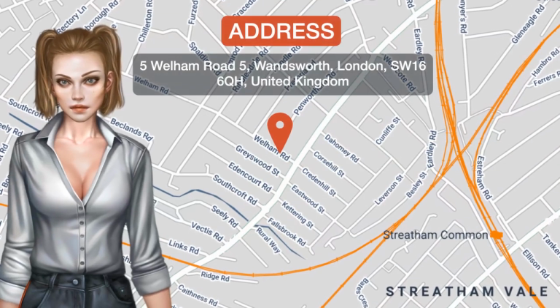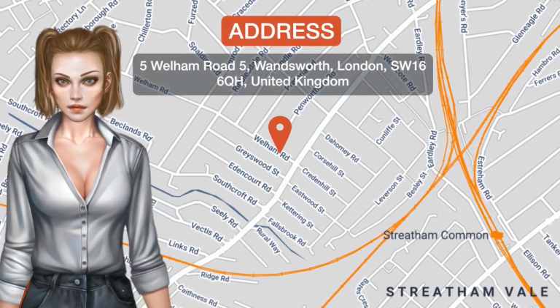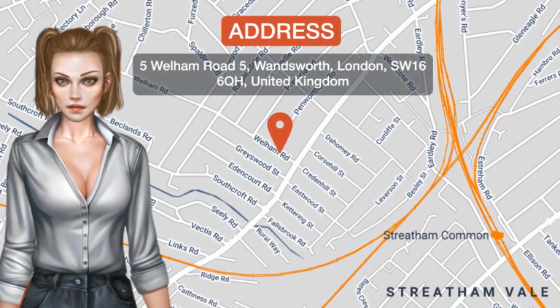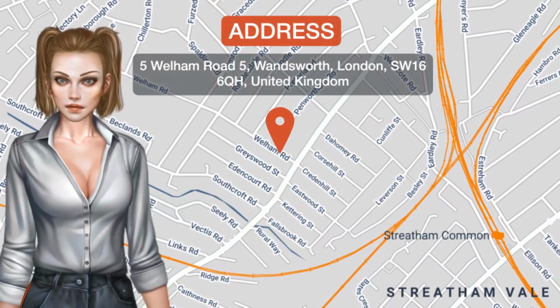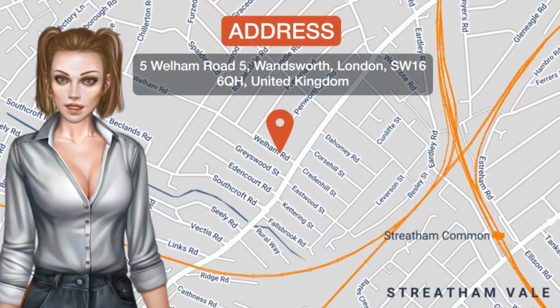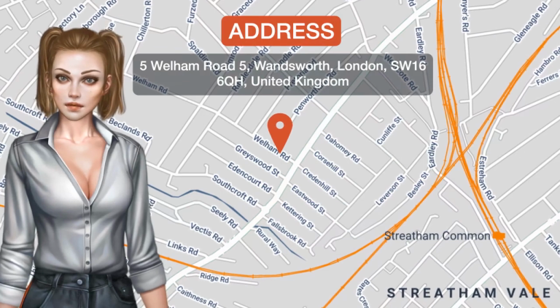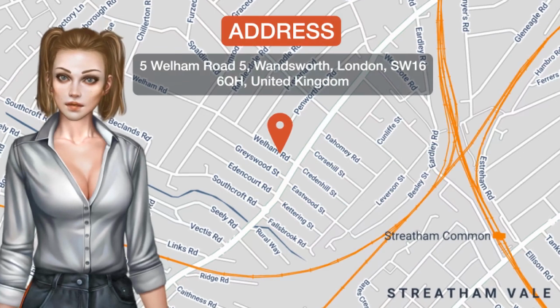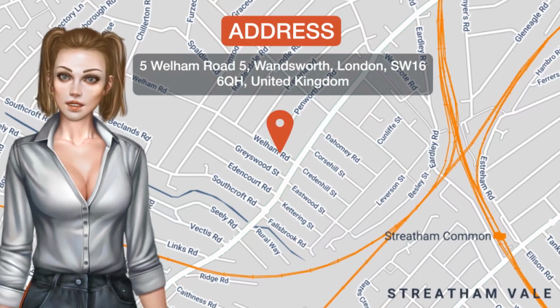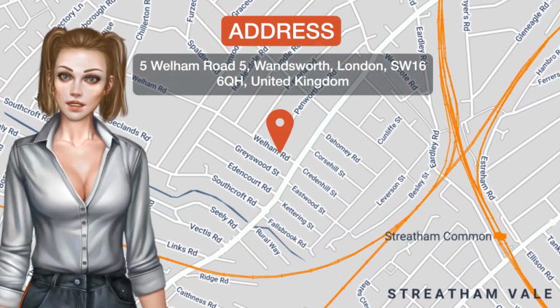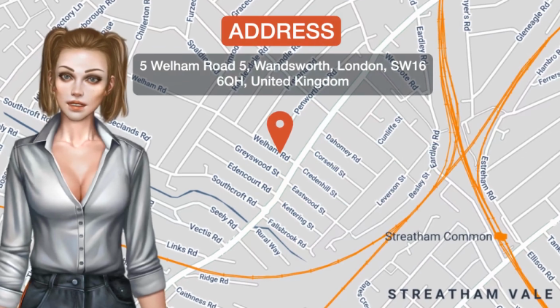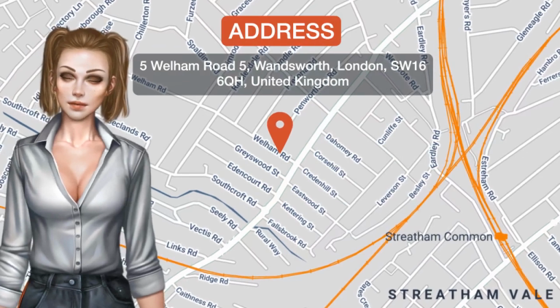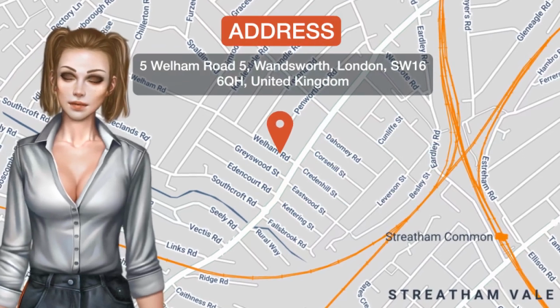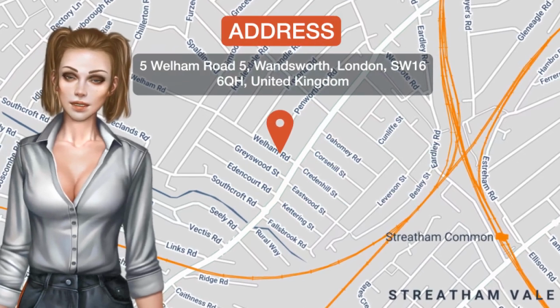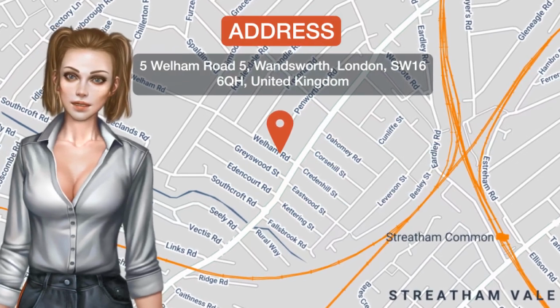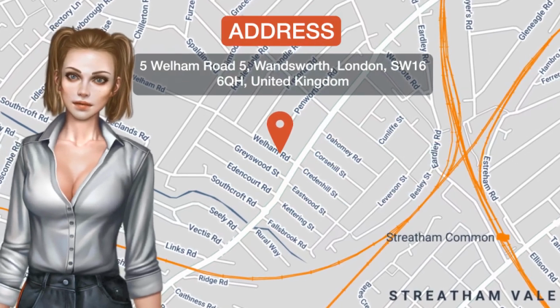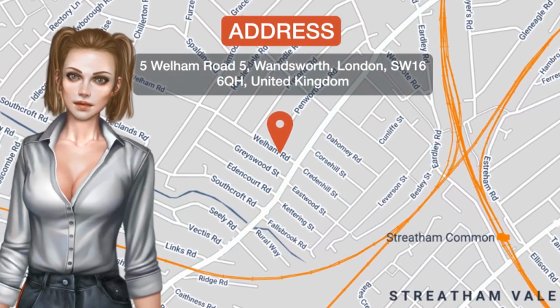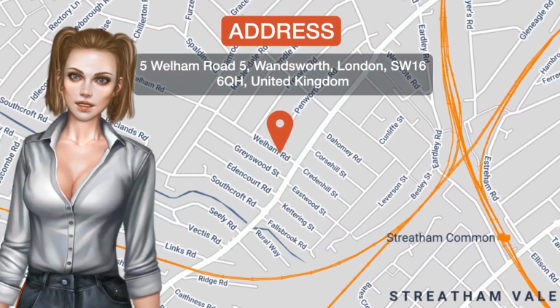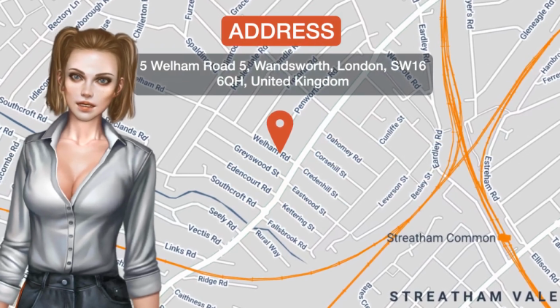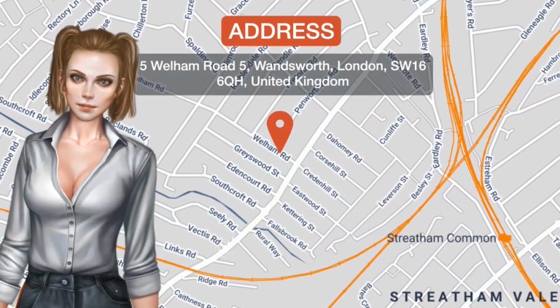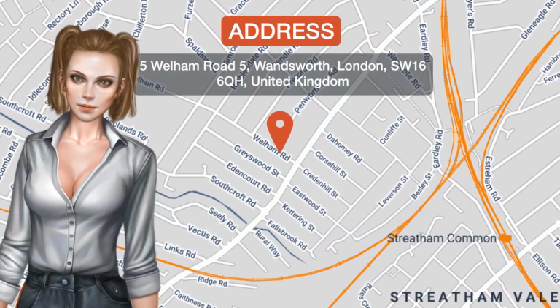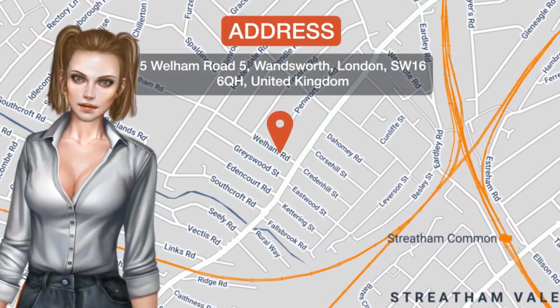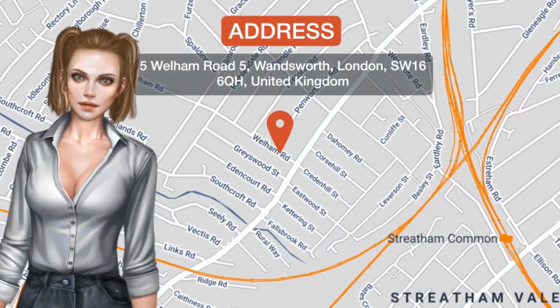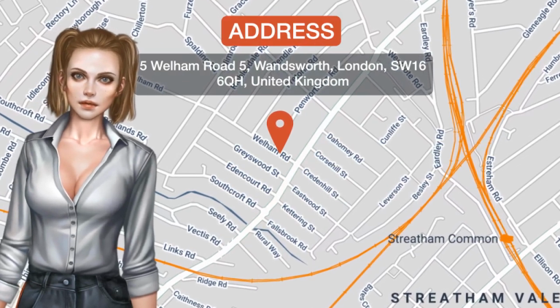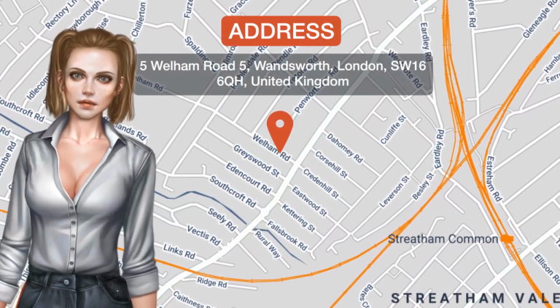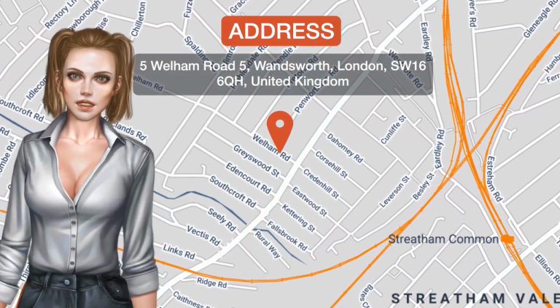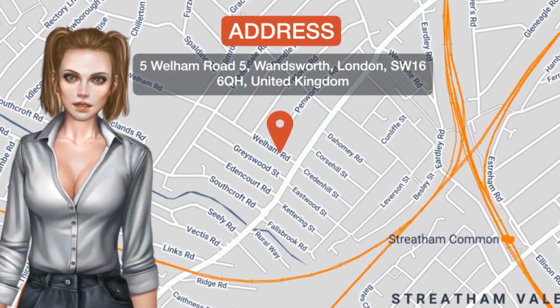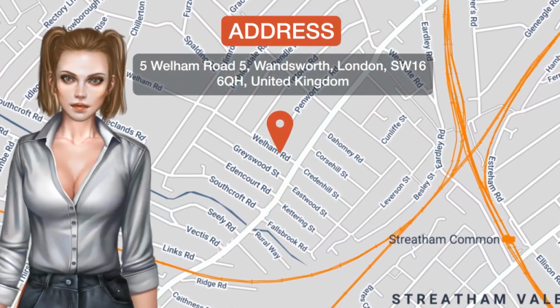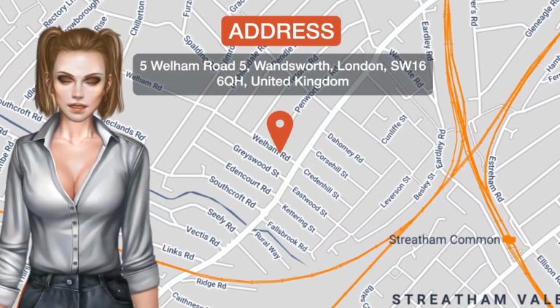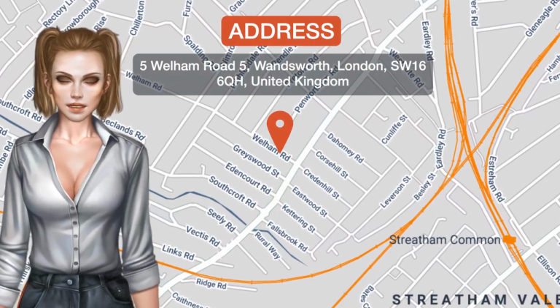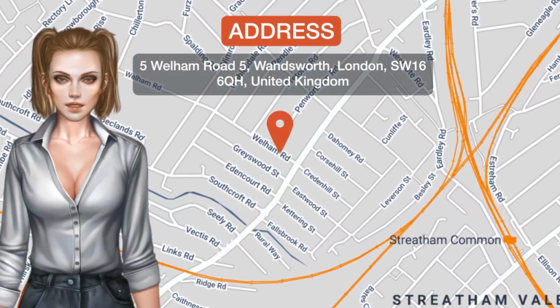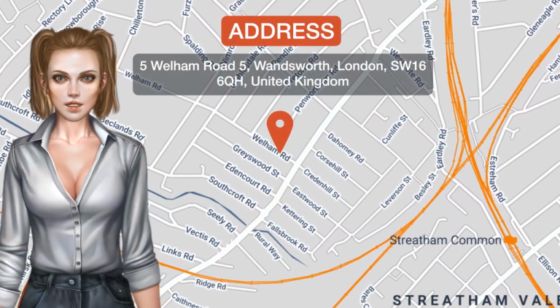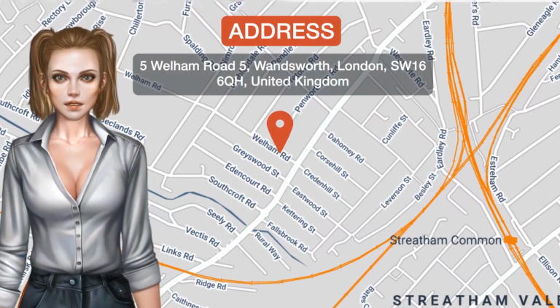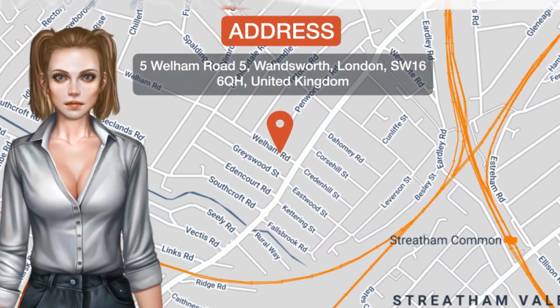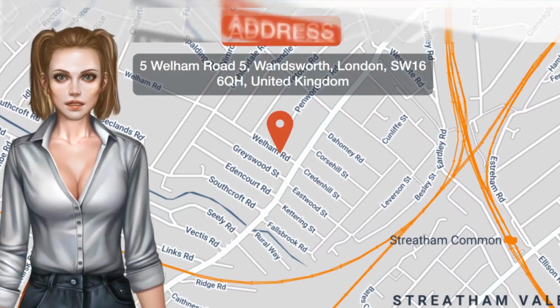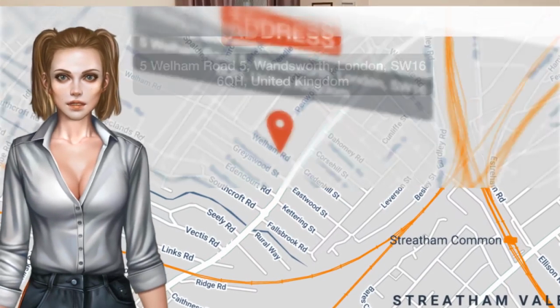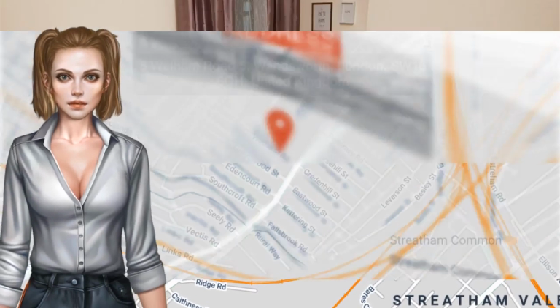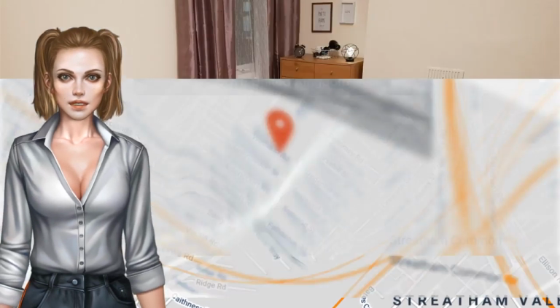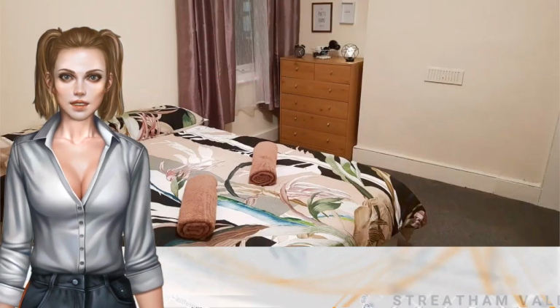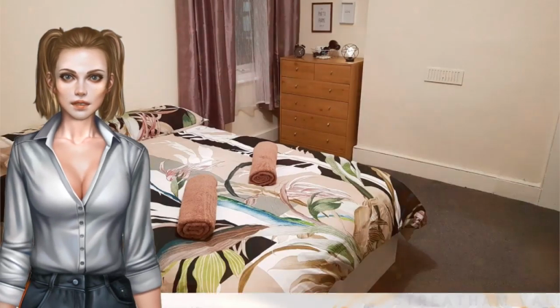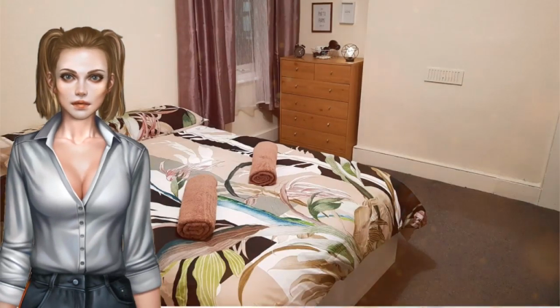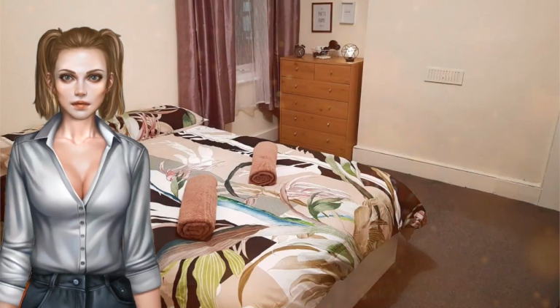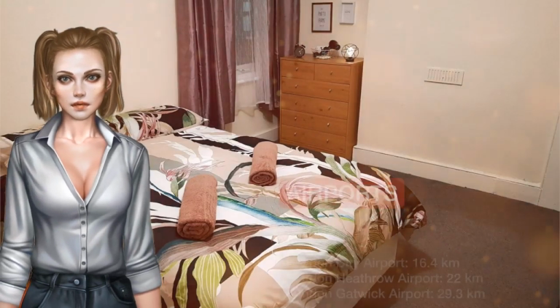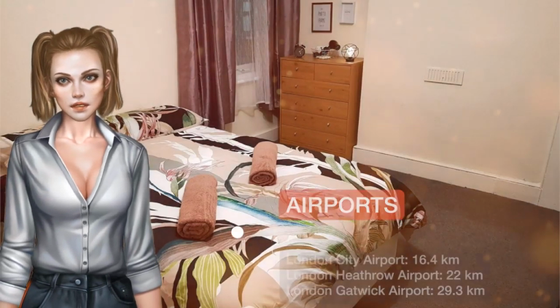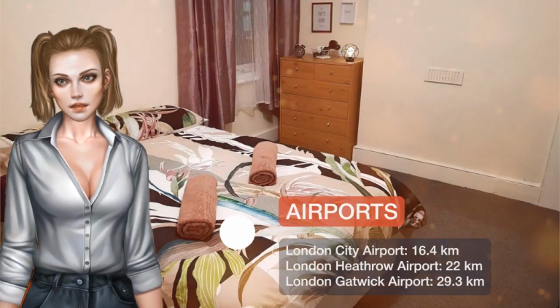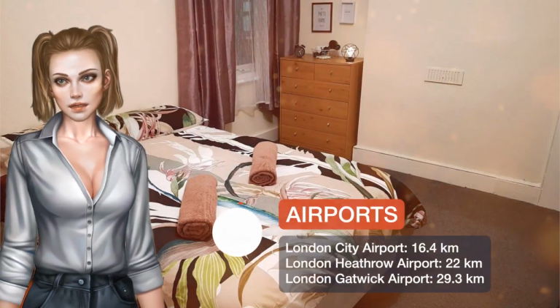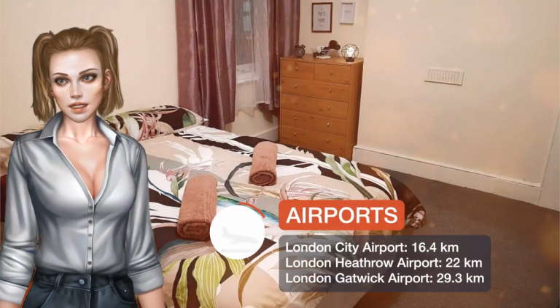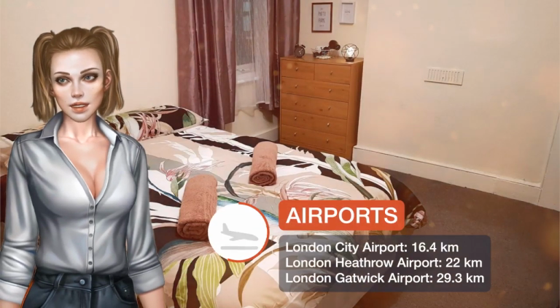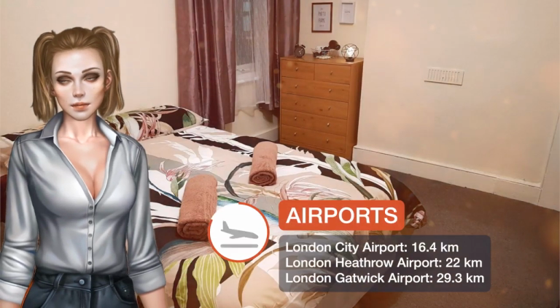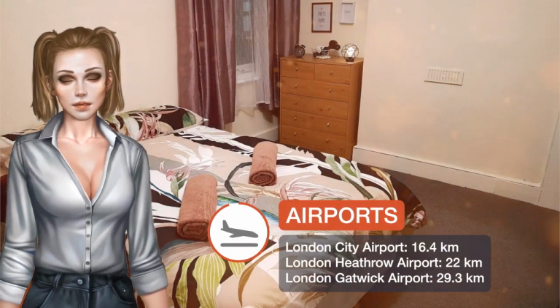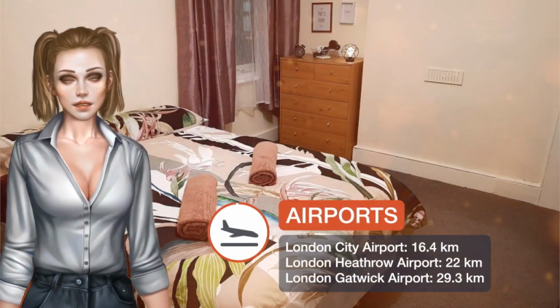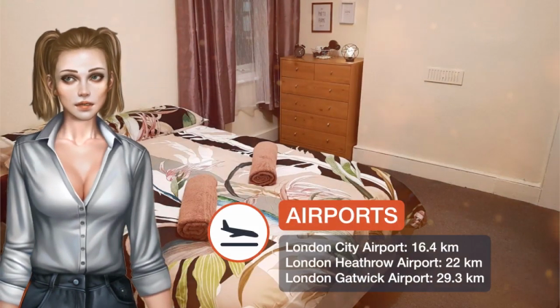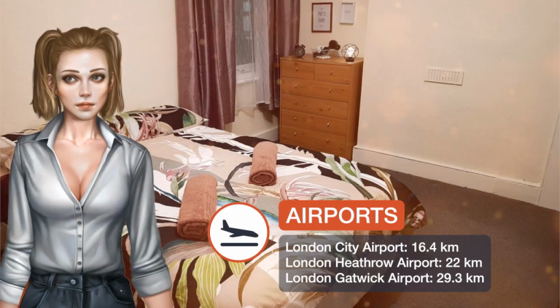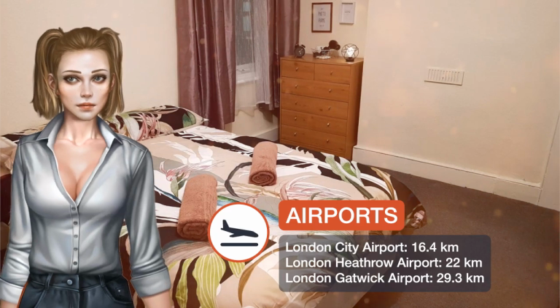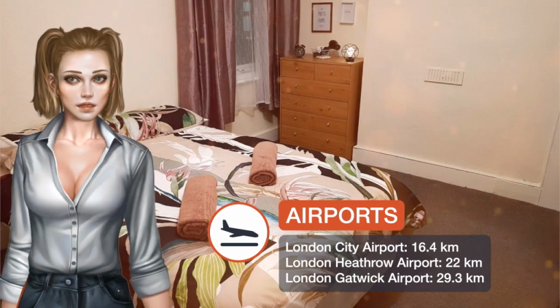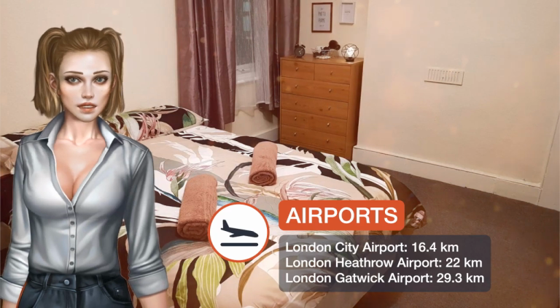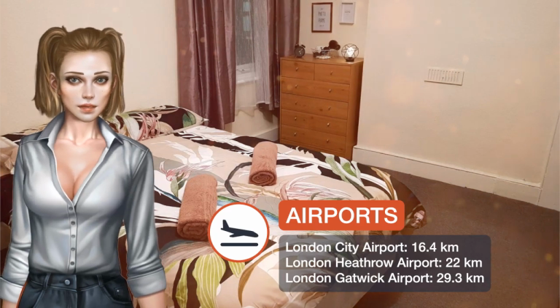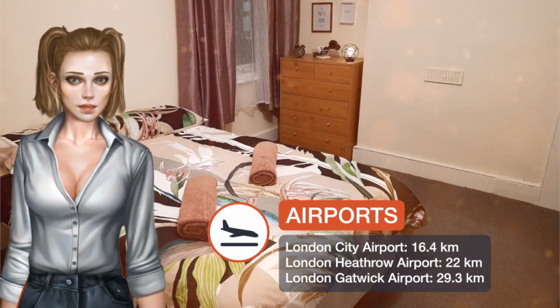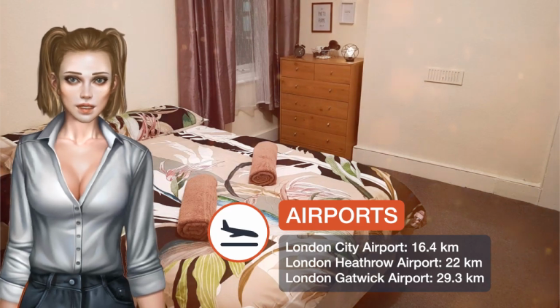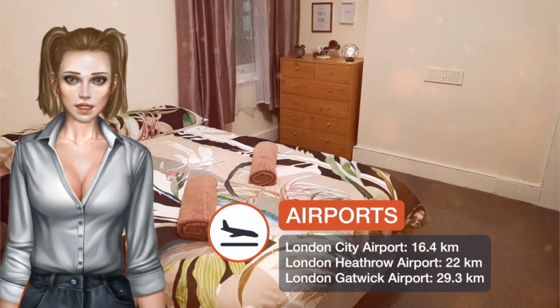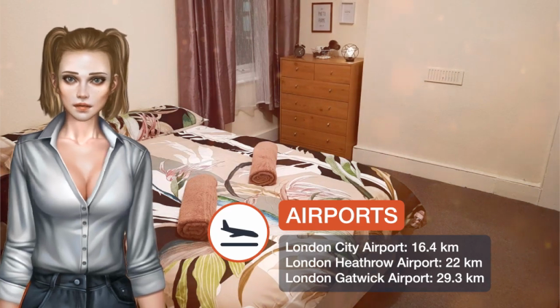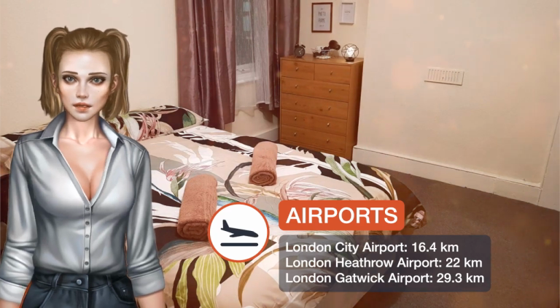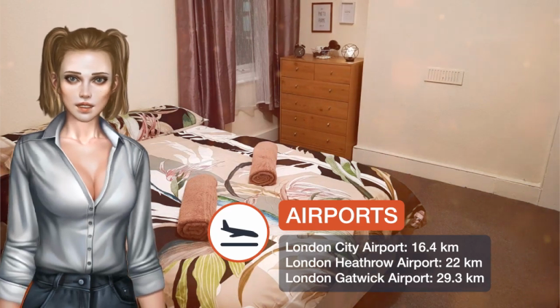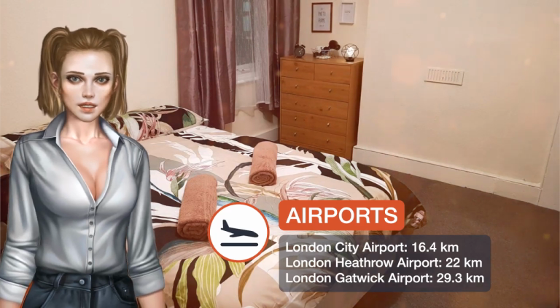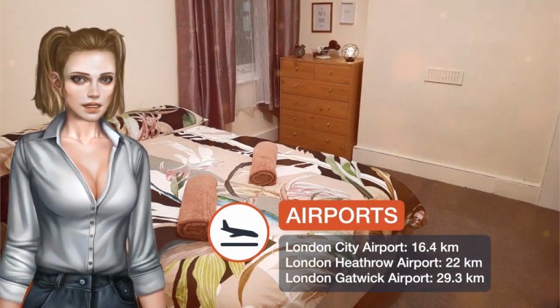One of our best sellers in London. Providing garden views, London Holidays in London has accommodations and a garden.